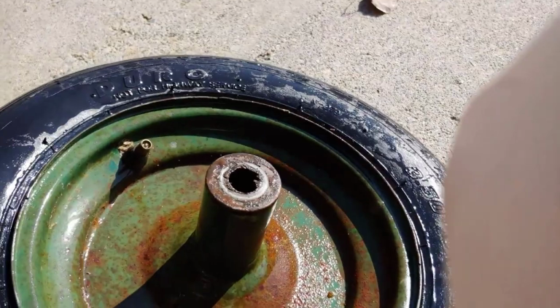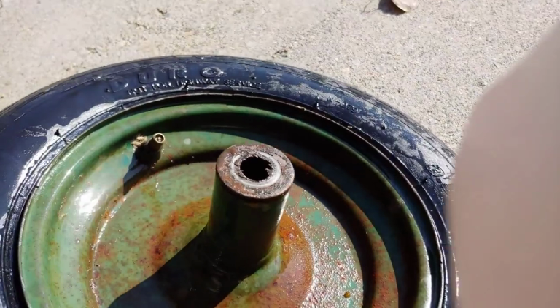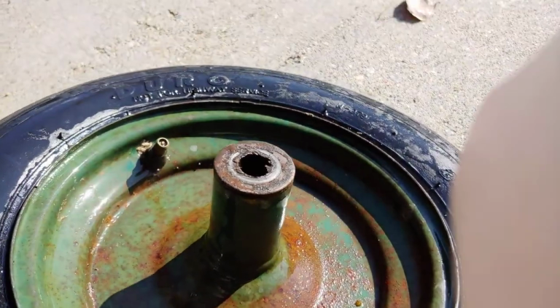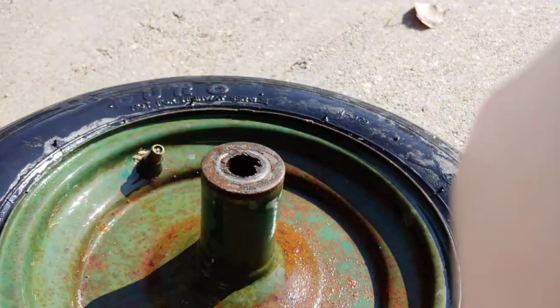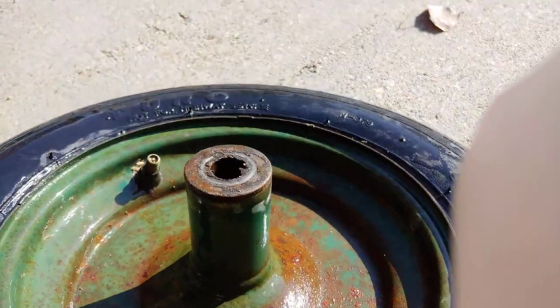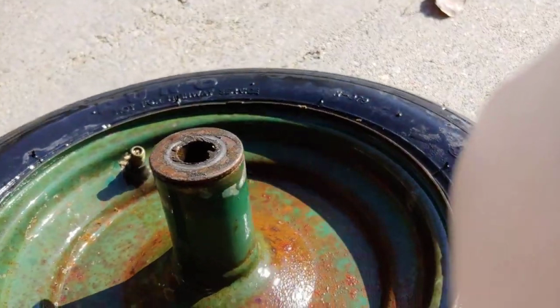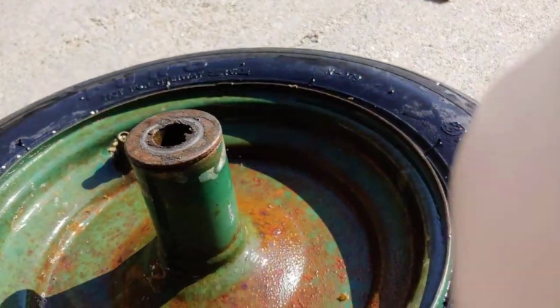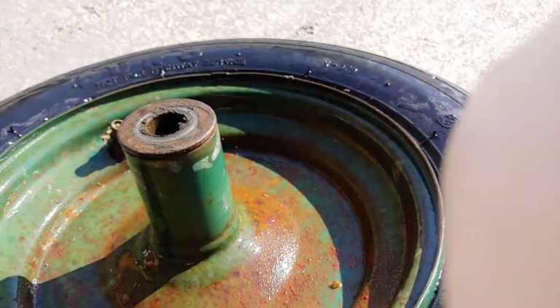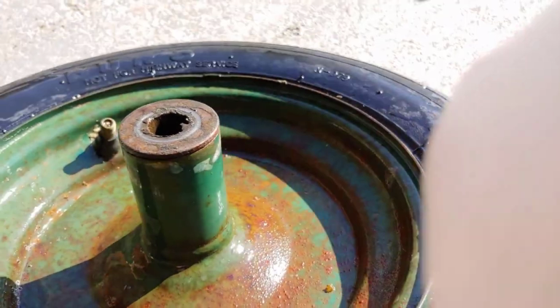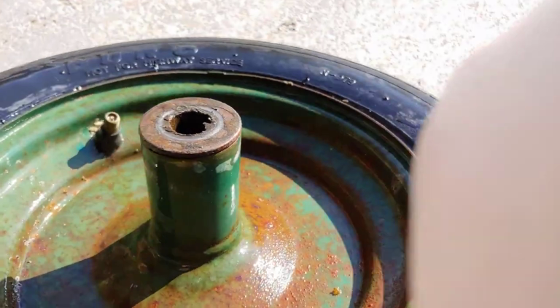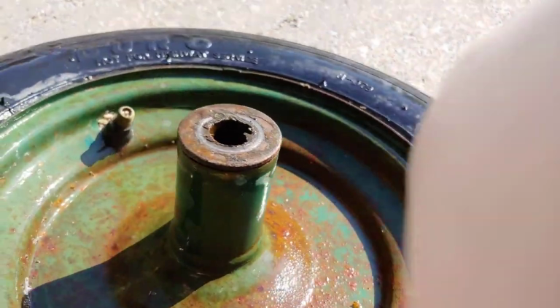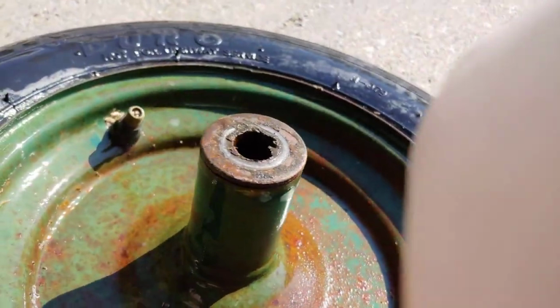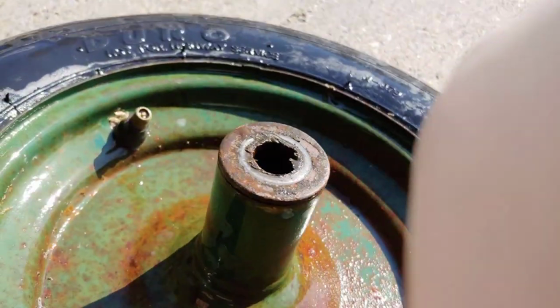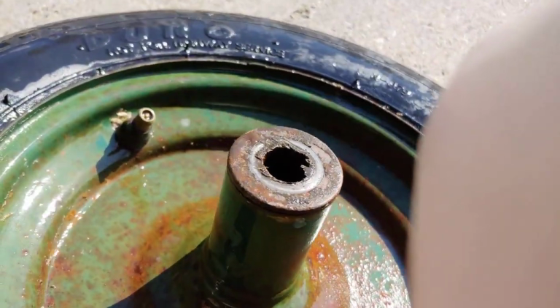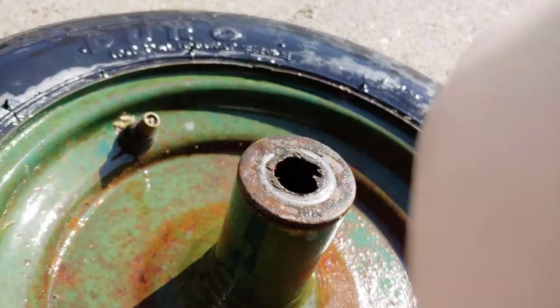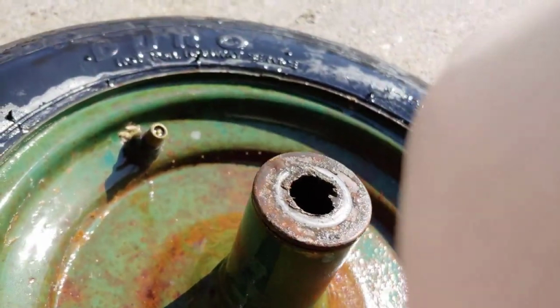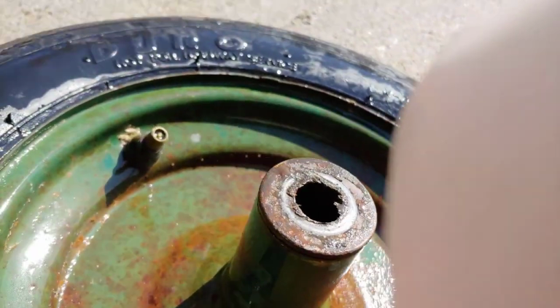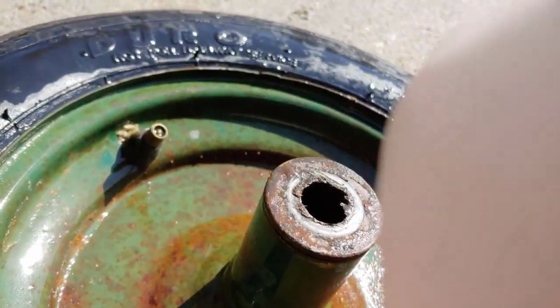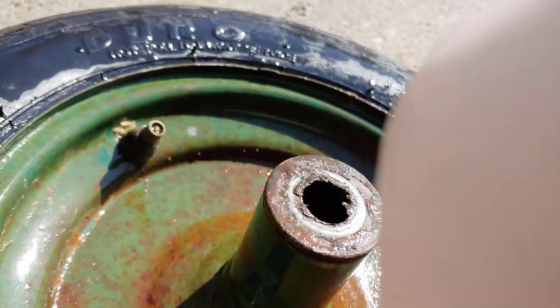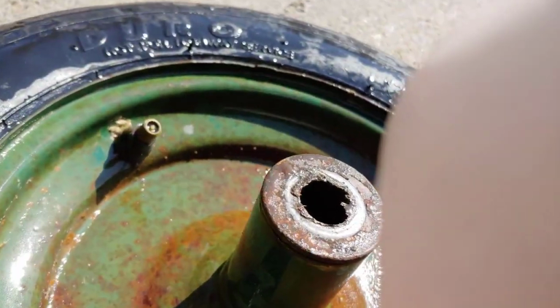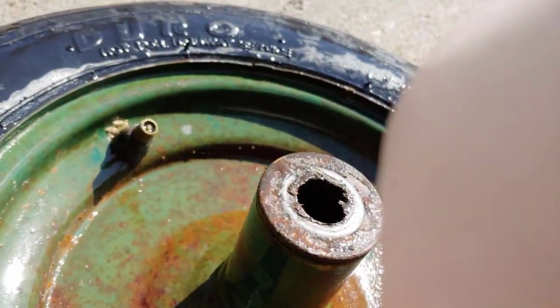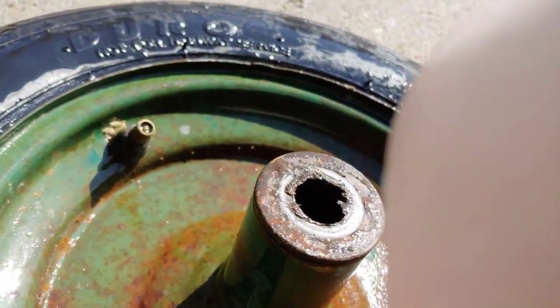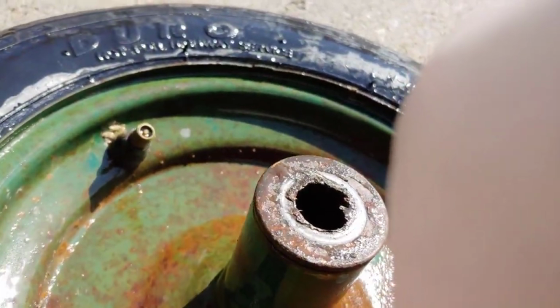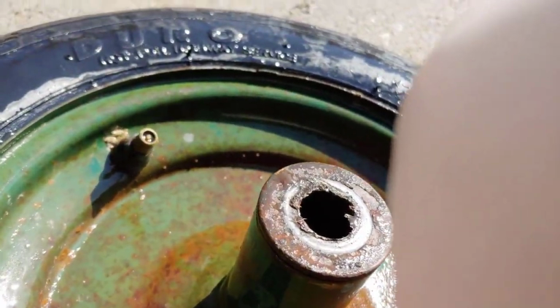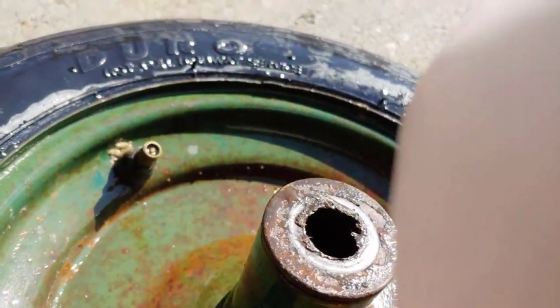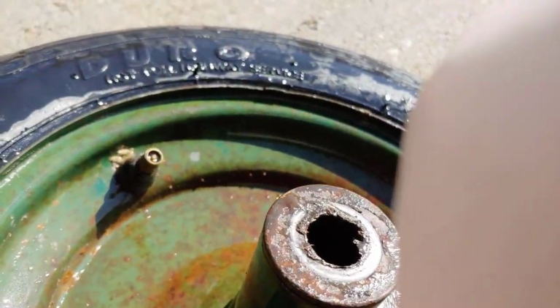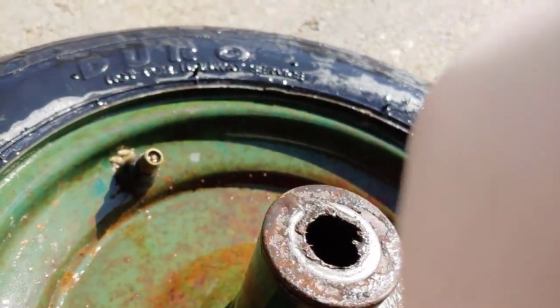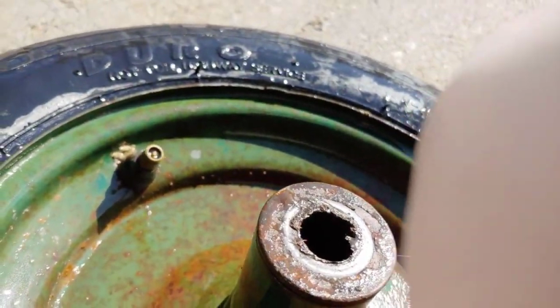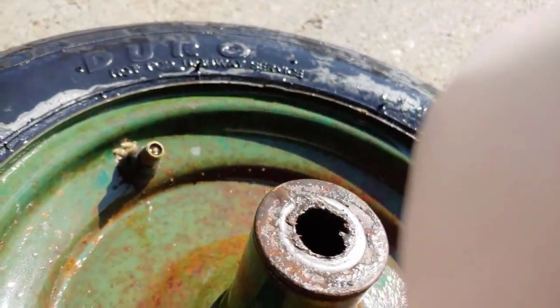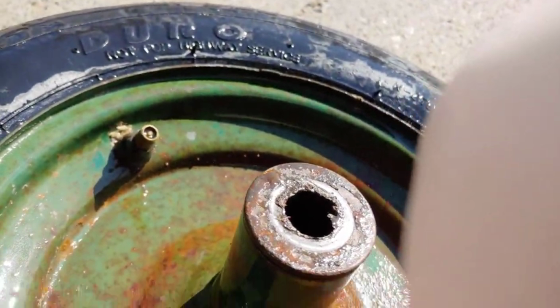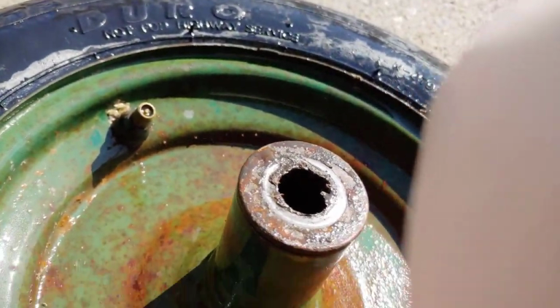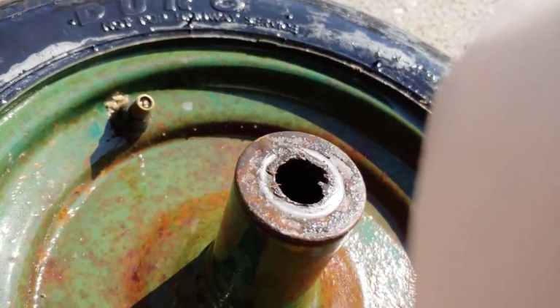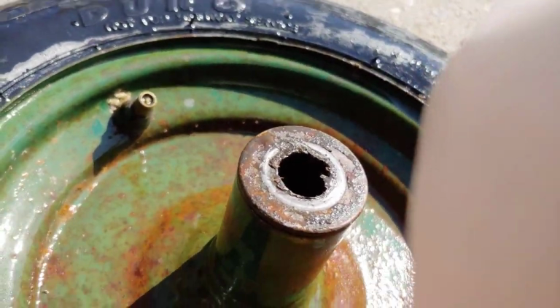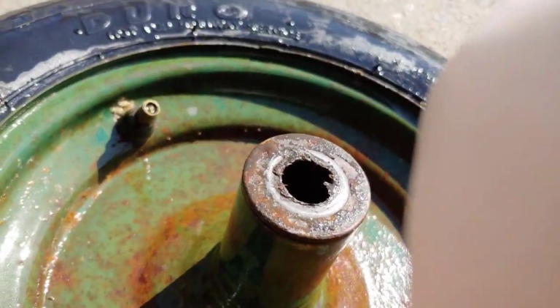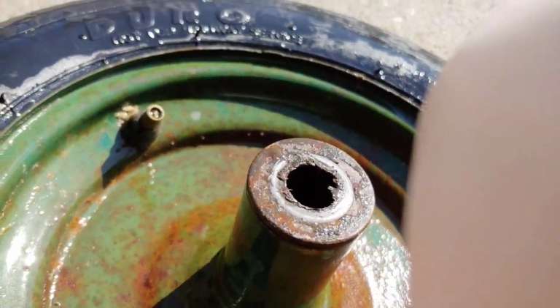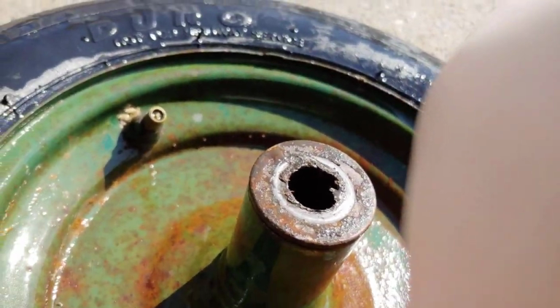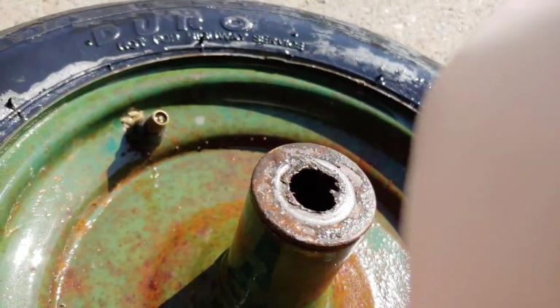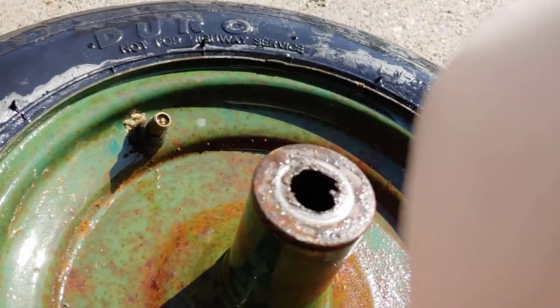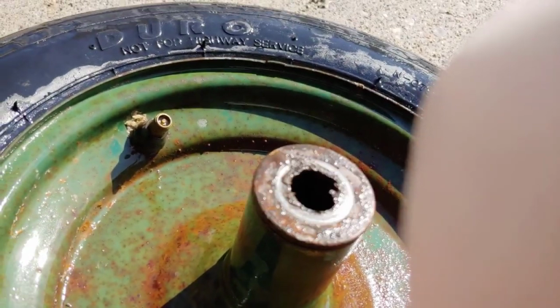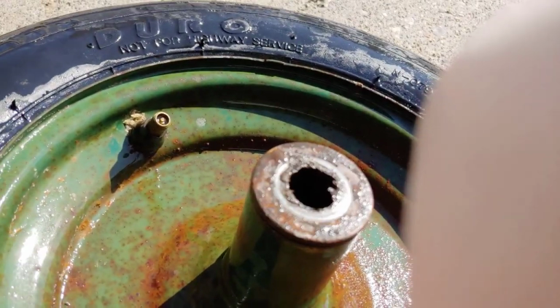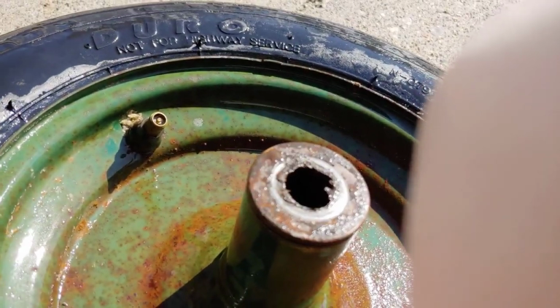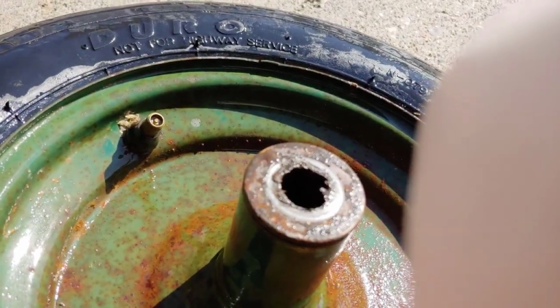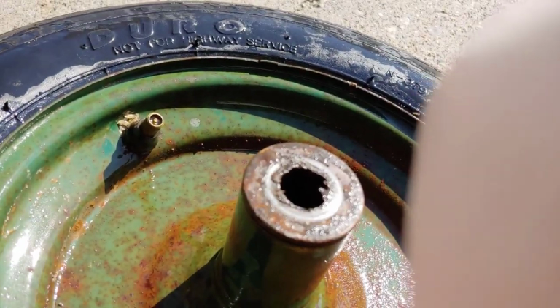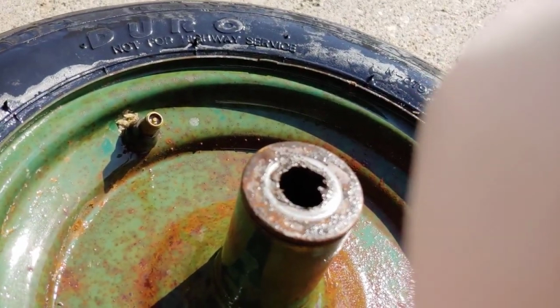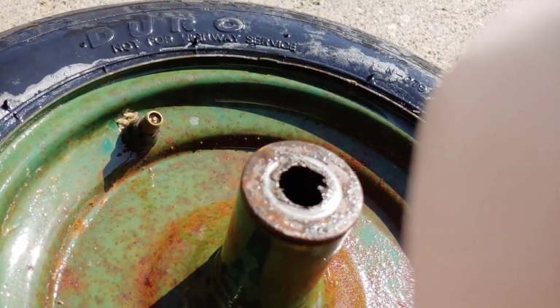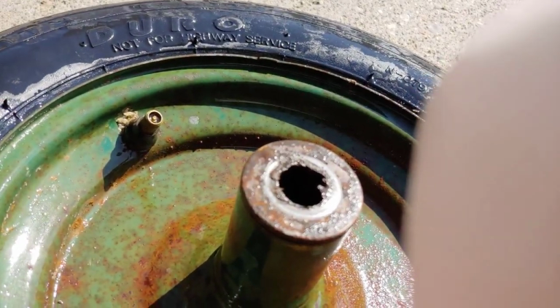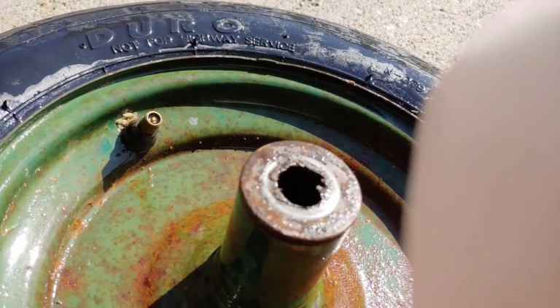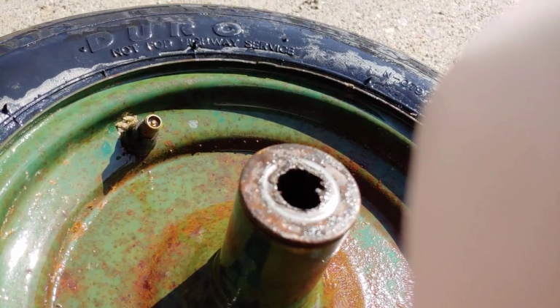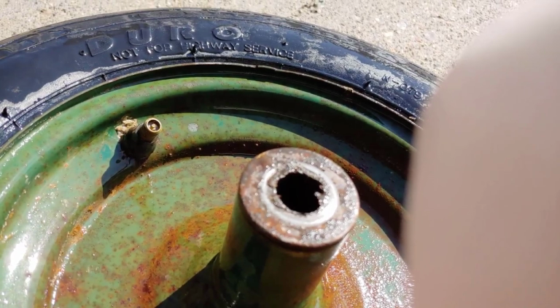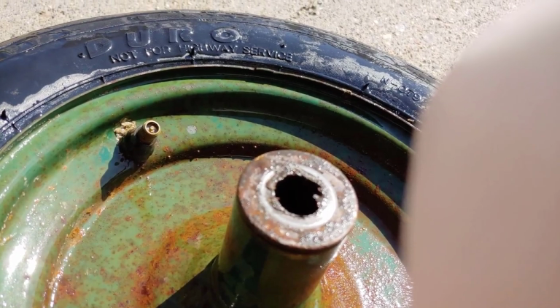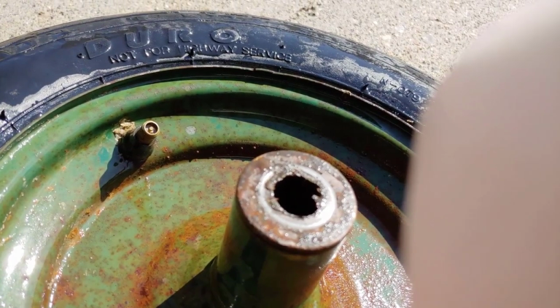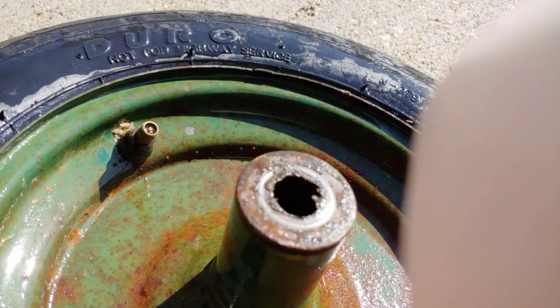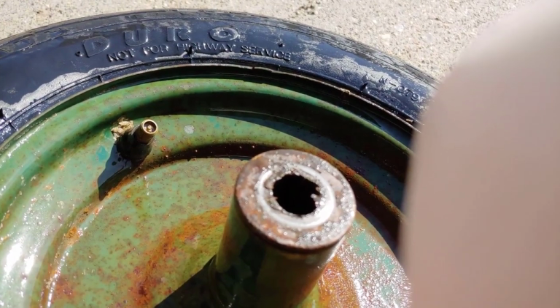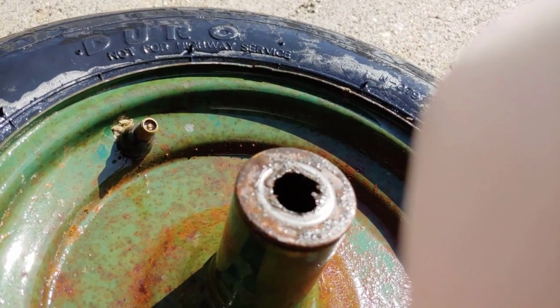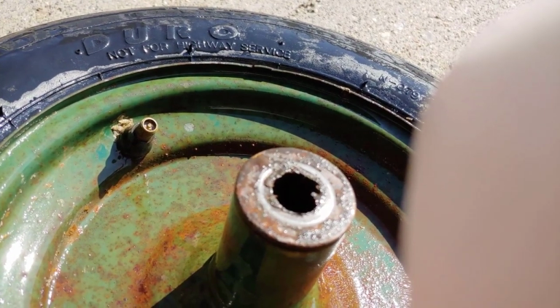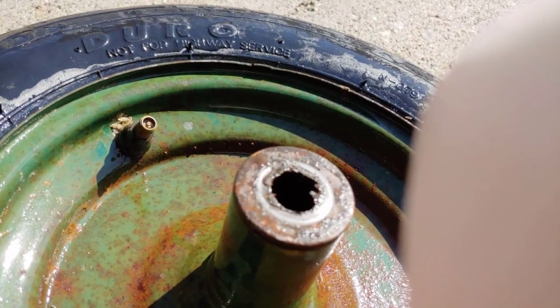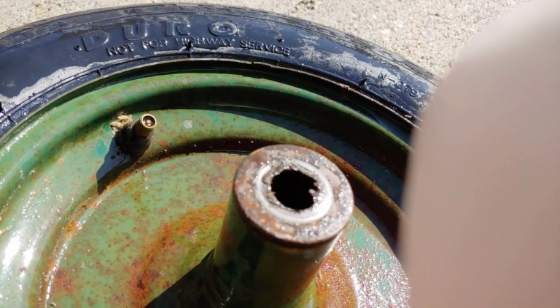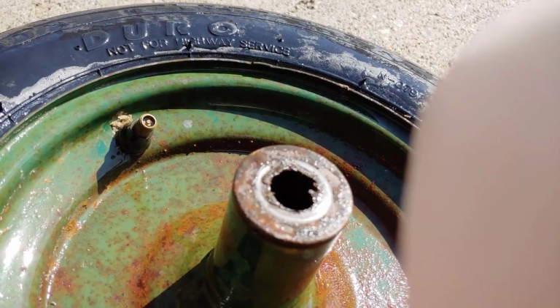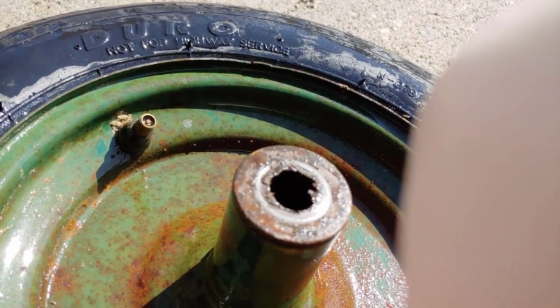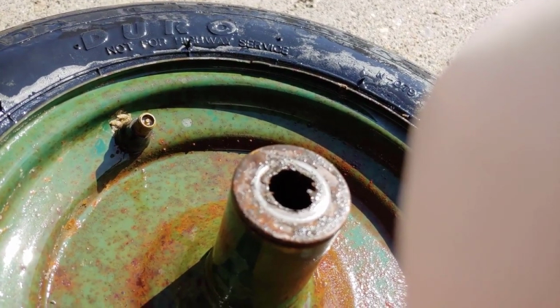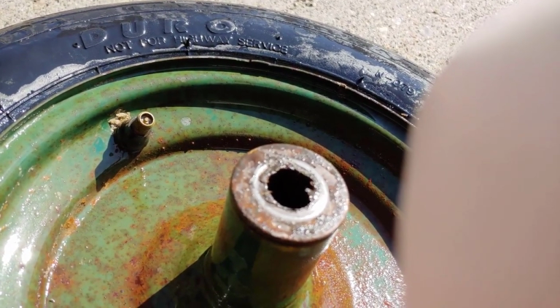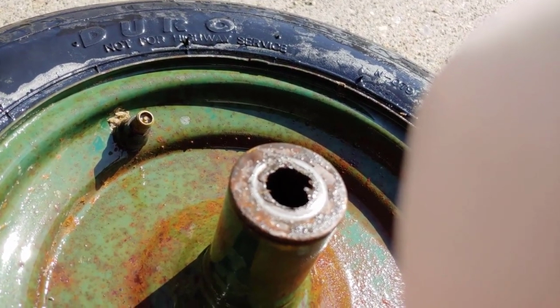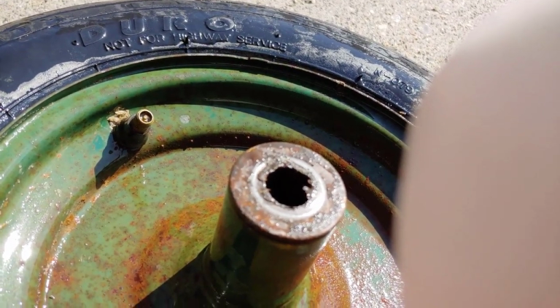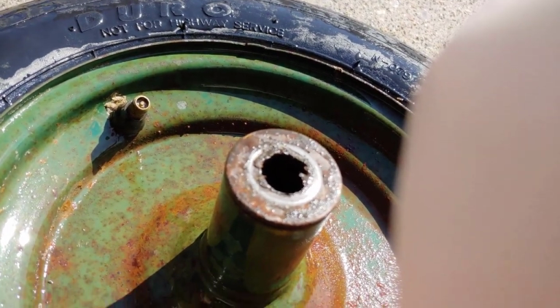This is my wheelbarrow wheel. If you put it in the water, you can hear and see that it has a leak around the valve.